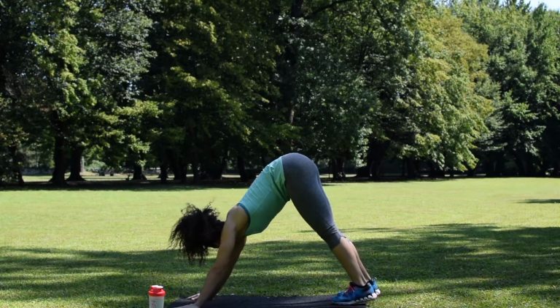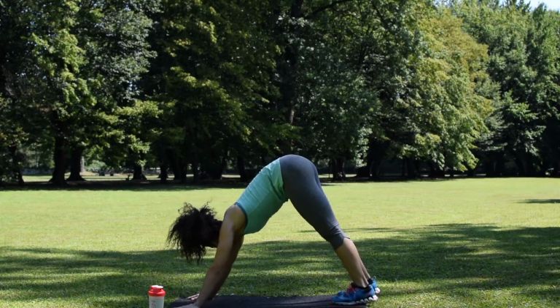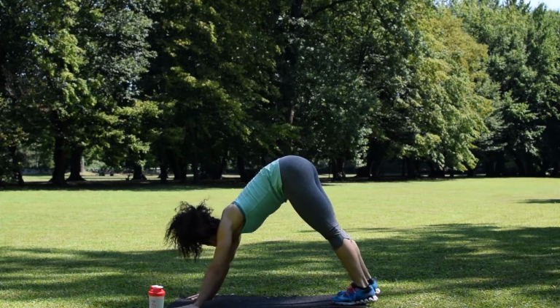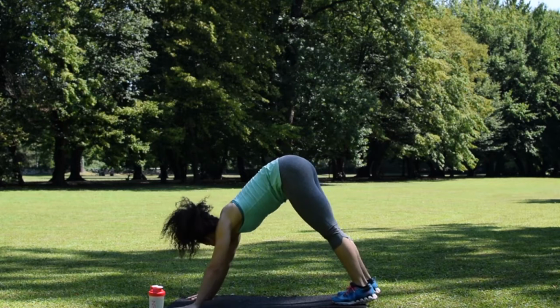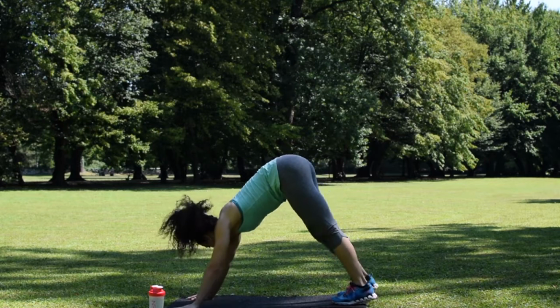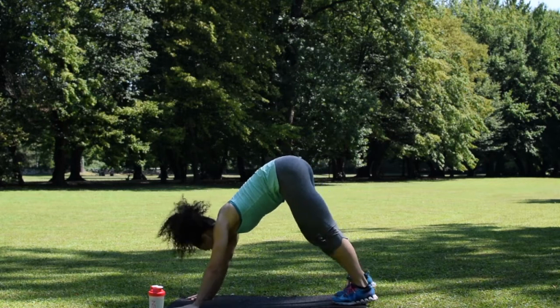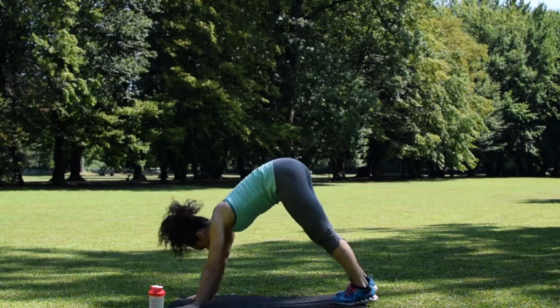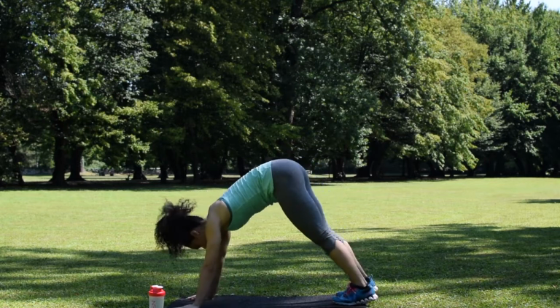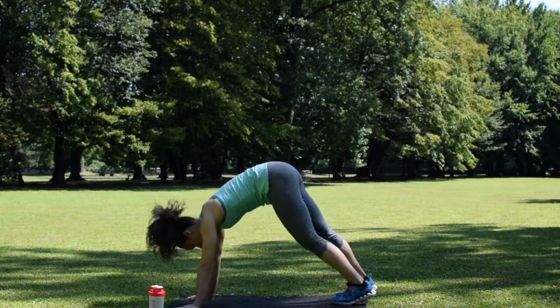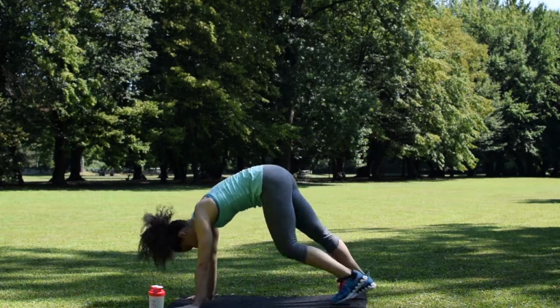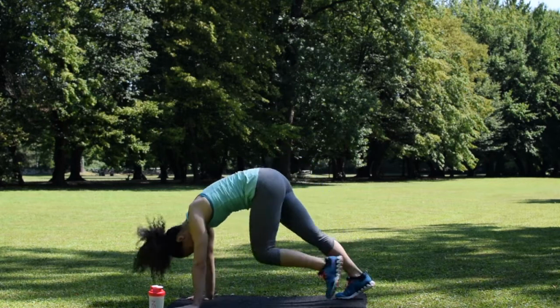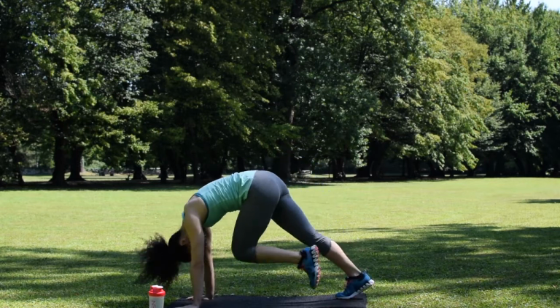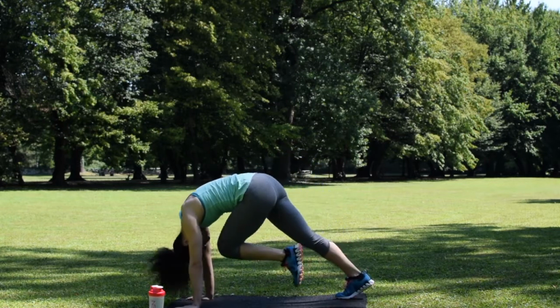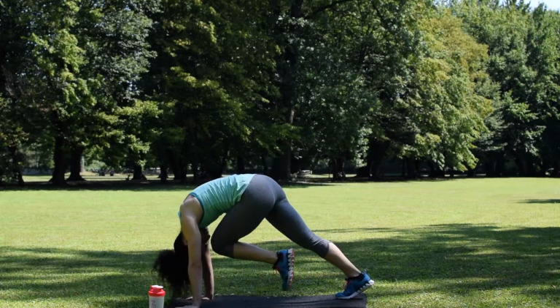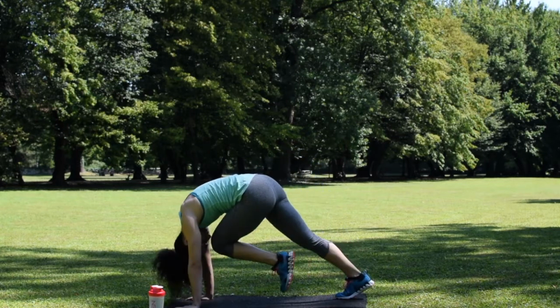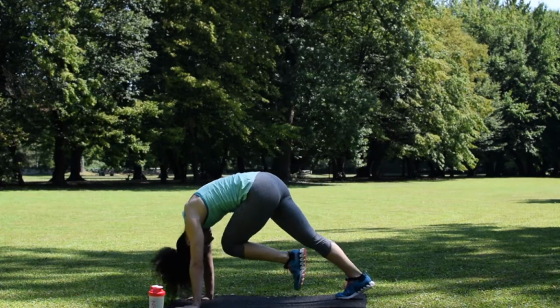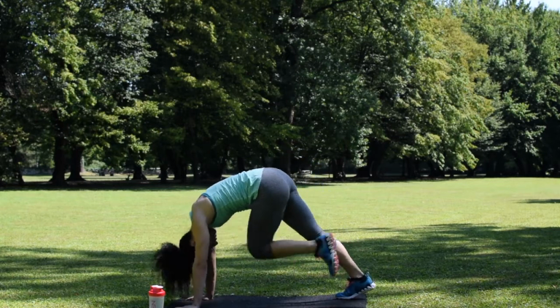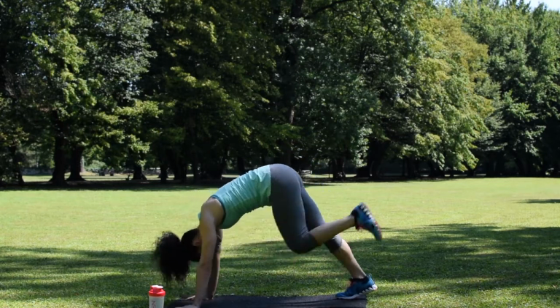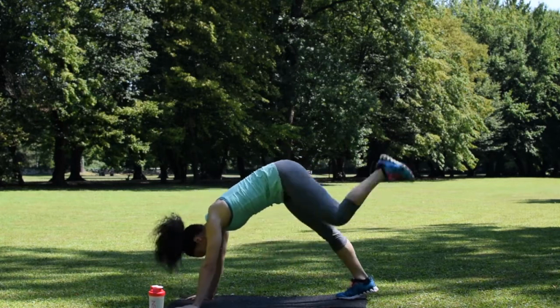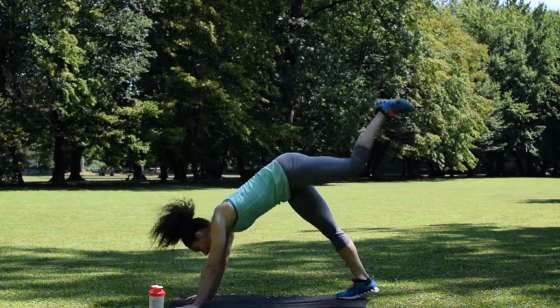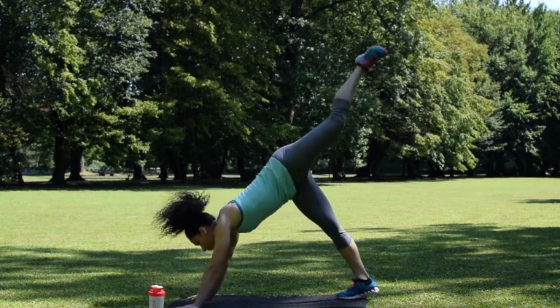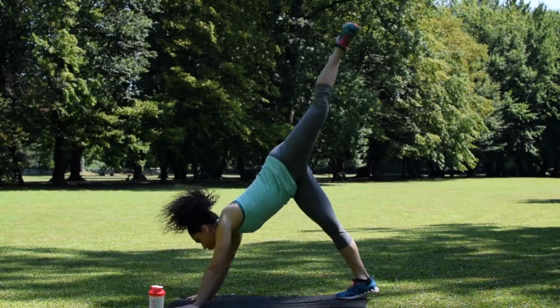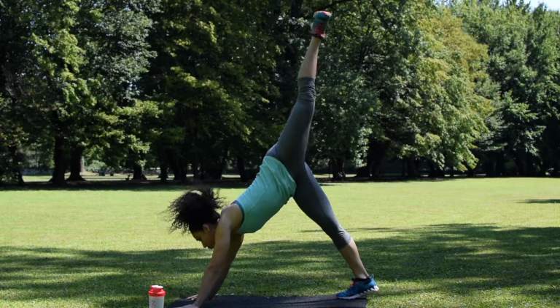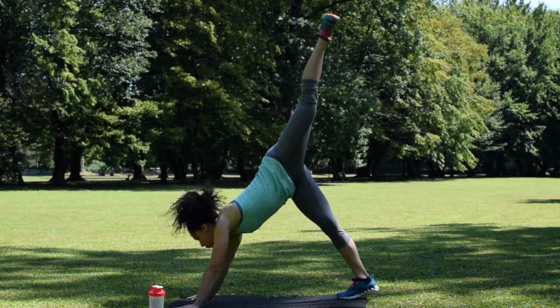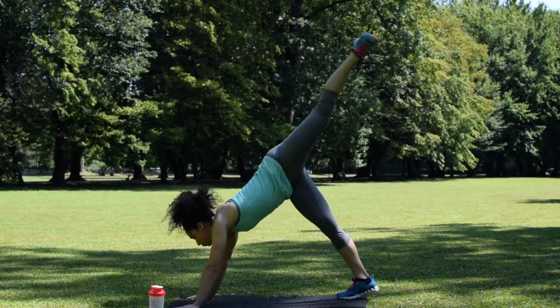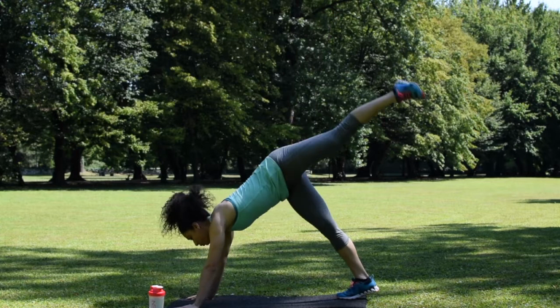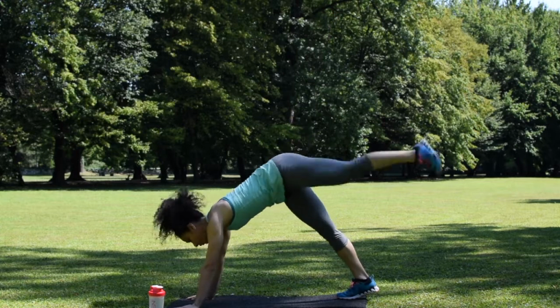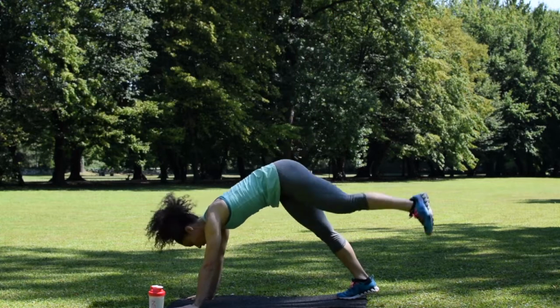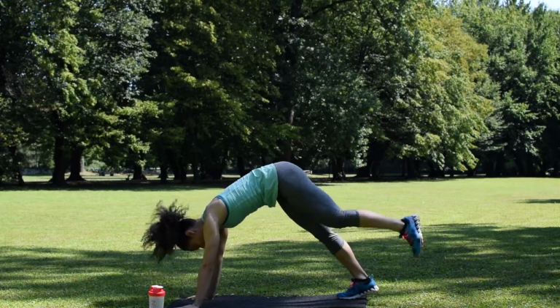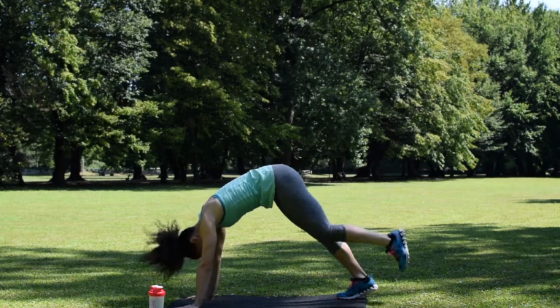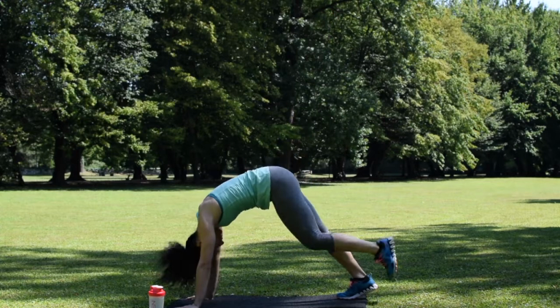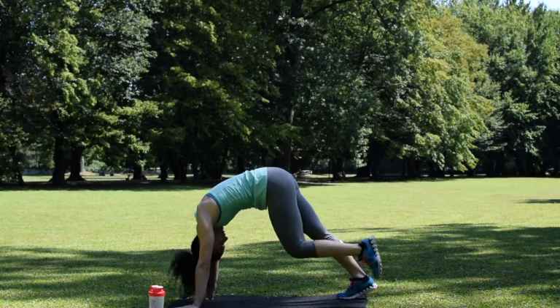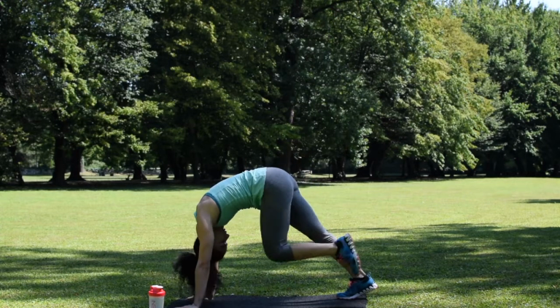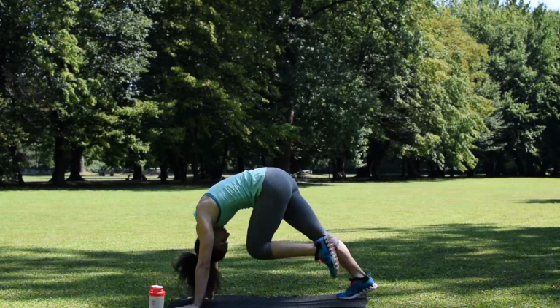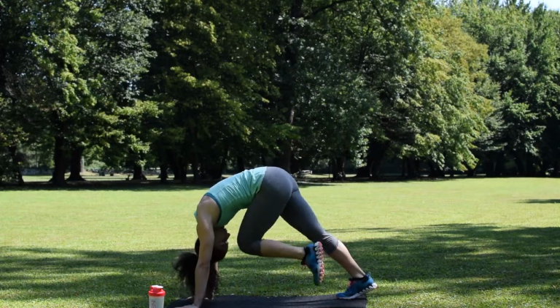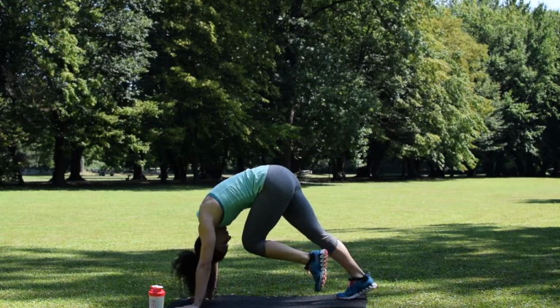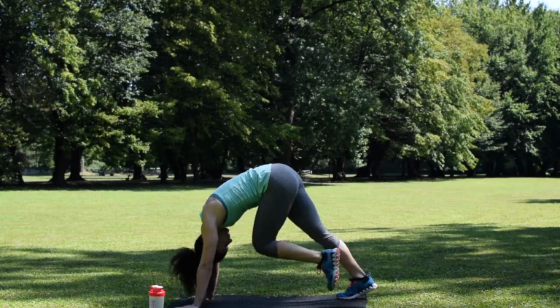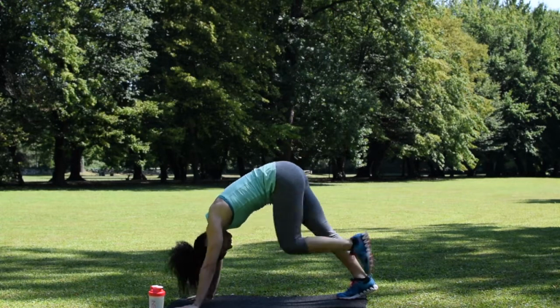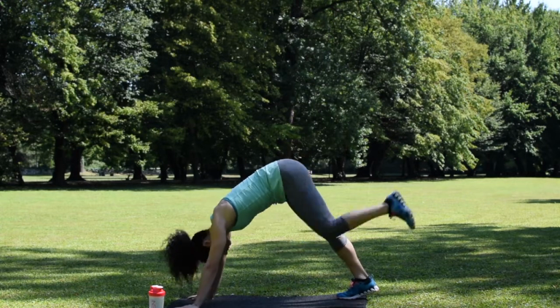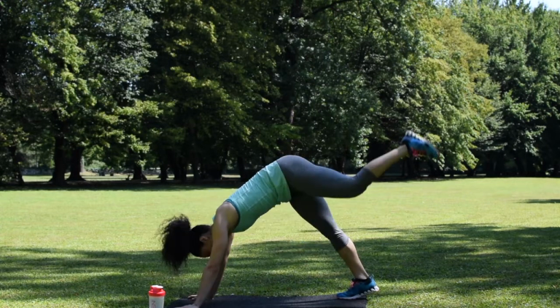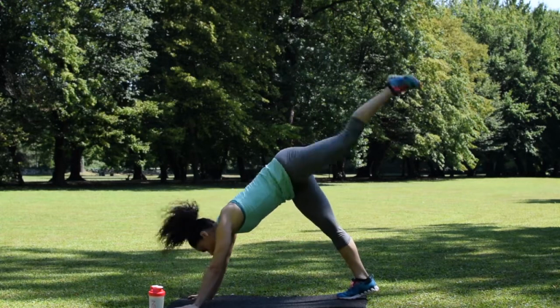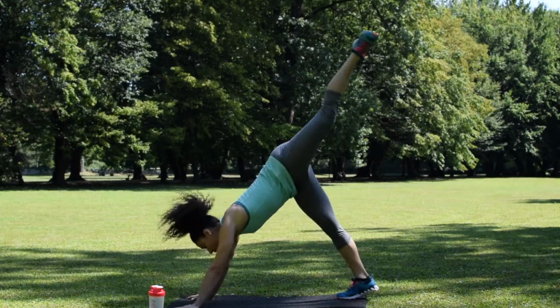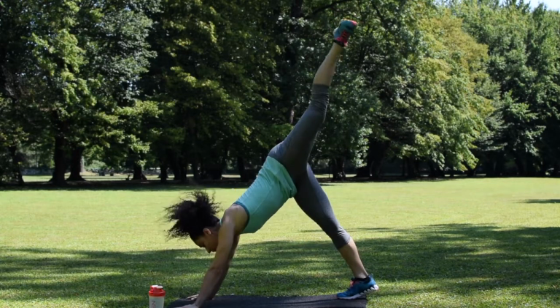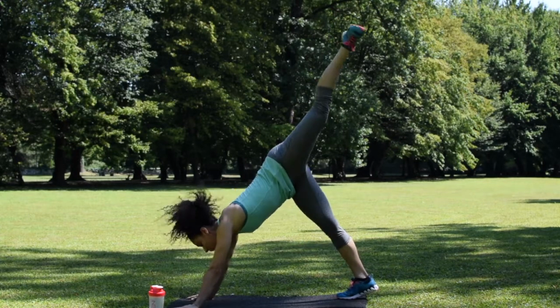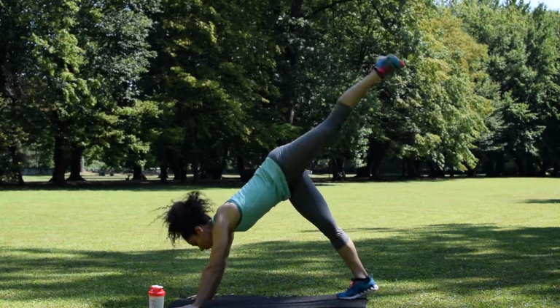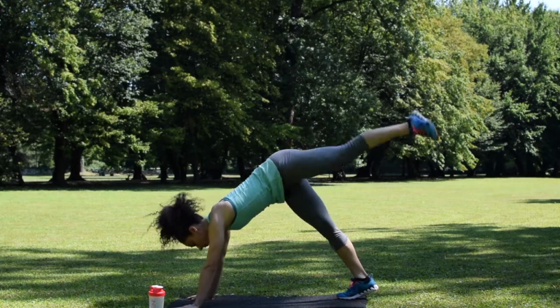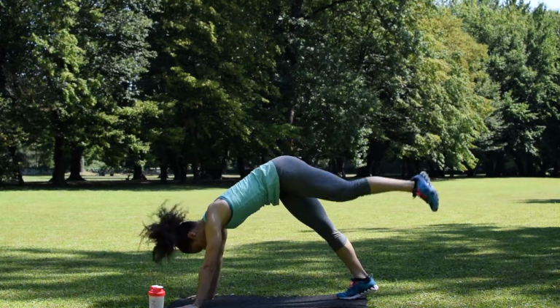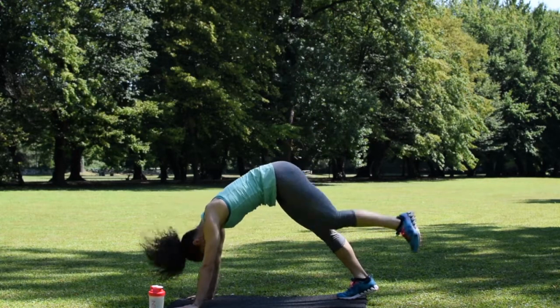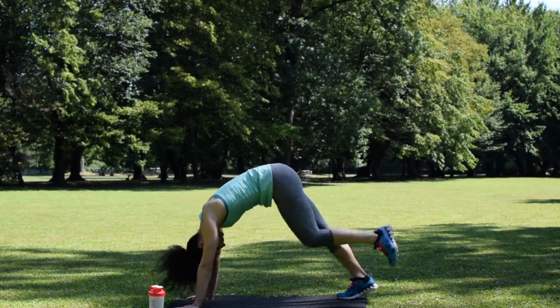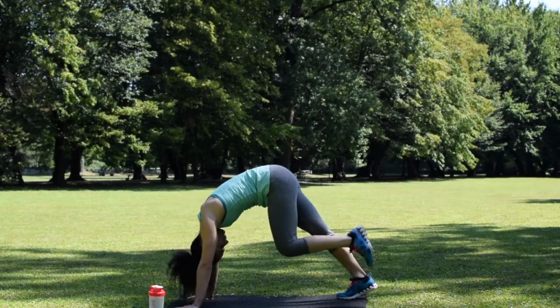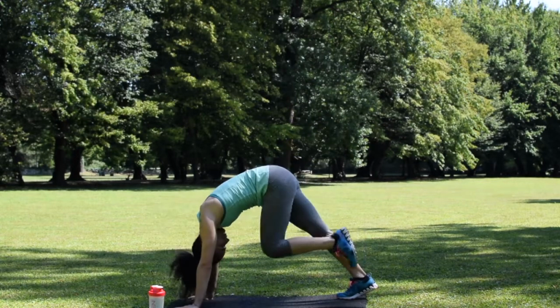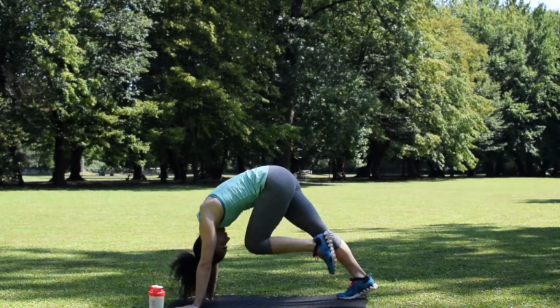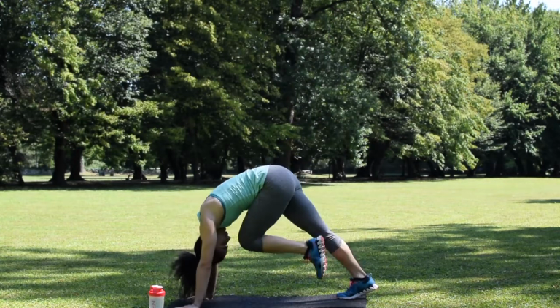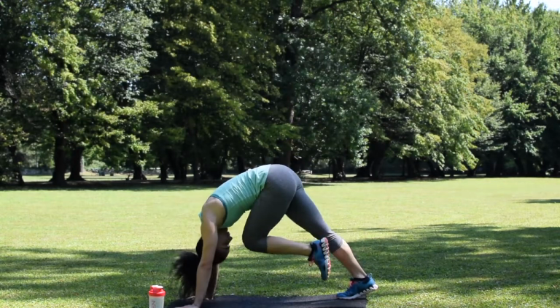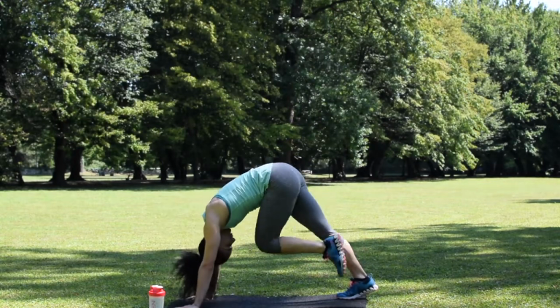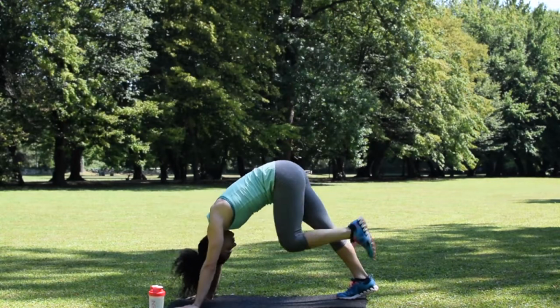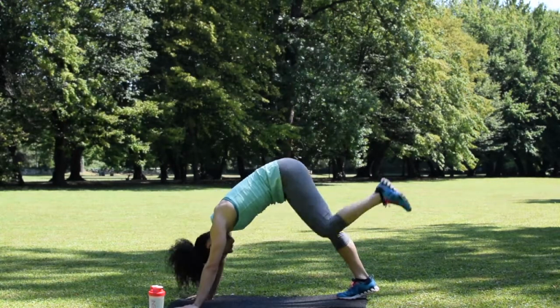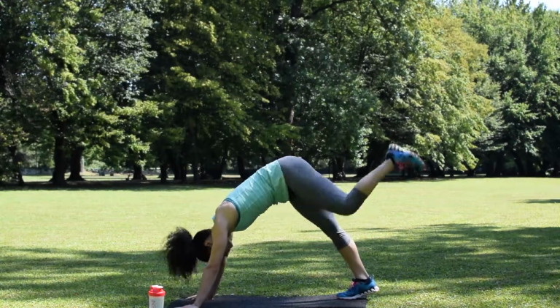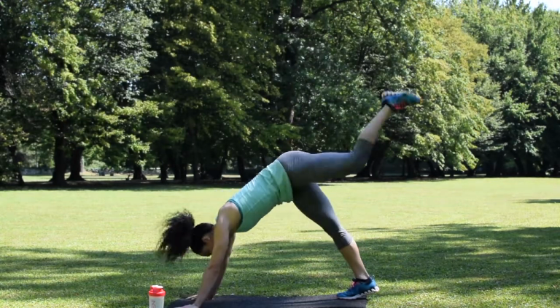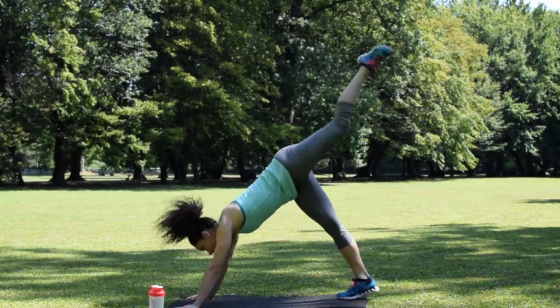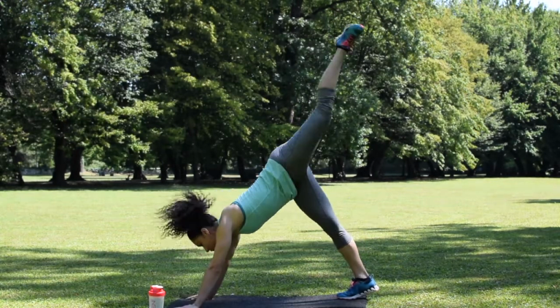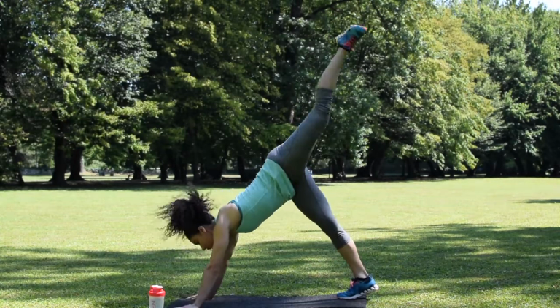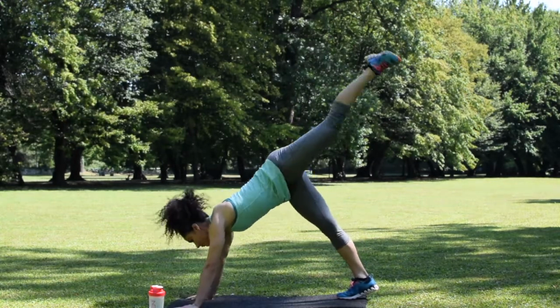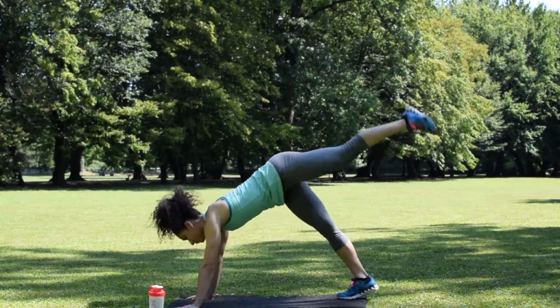Down dog kick on the other side — same thing. Make sure you're getting your leg as high as you can and exhaling as you kick it out.